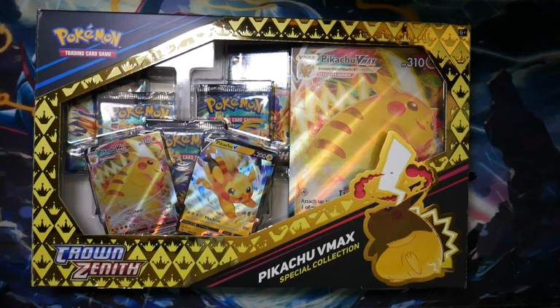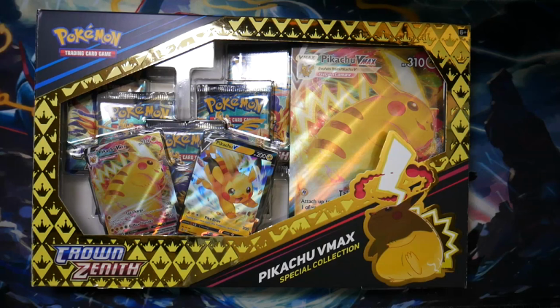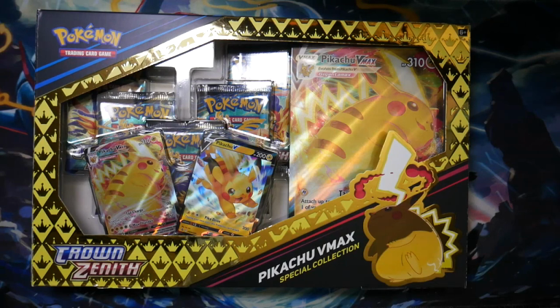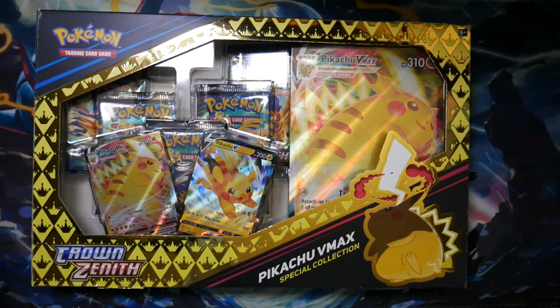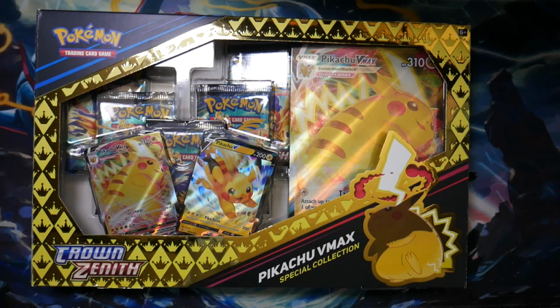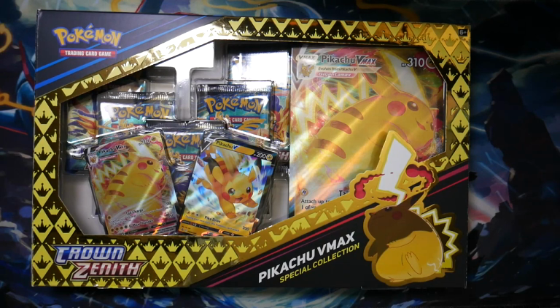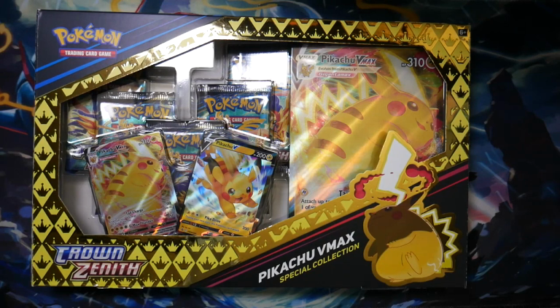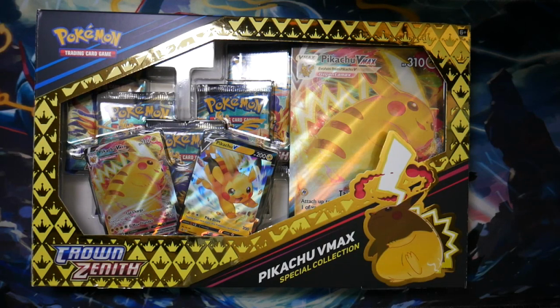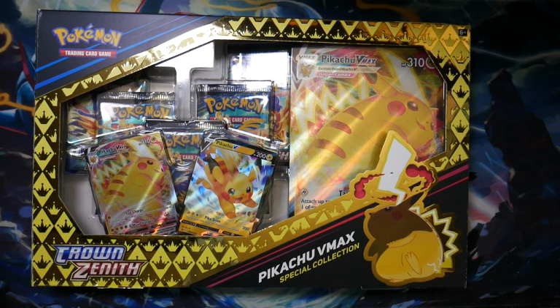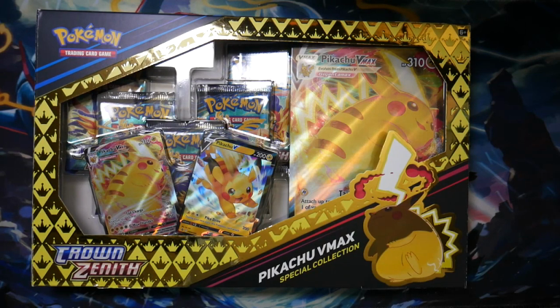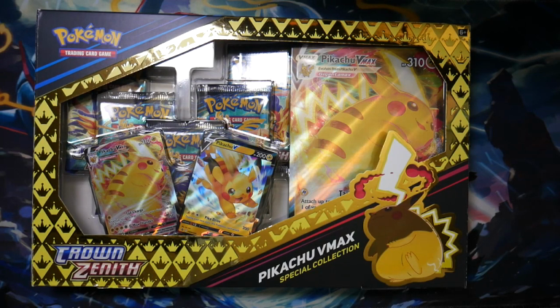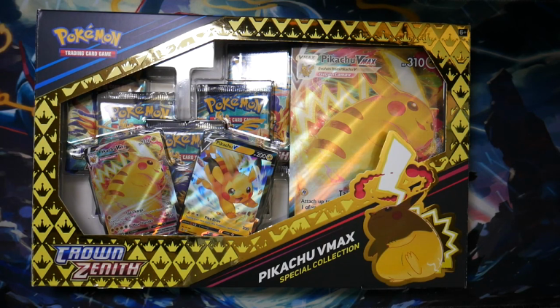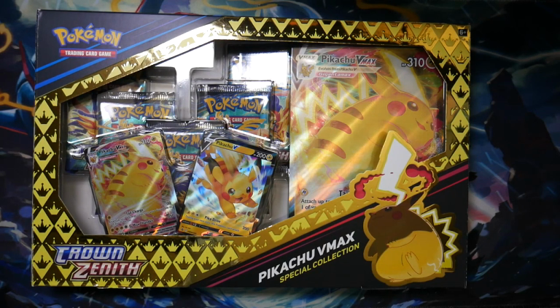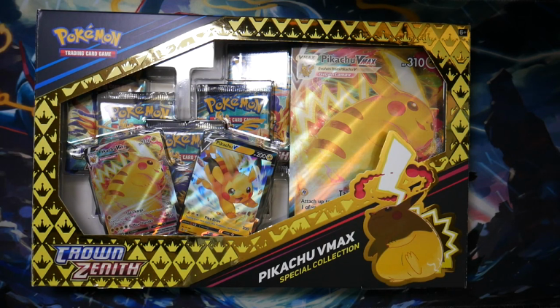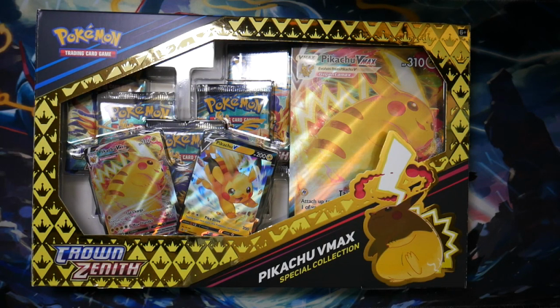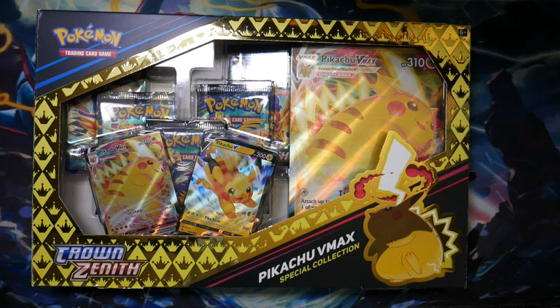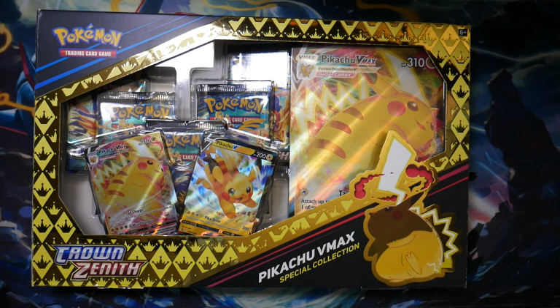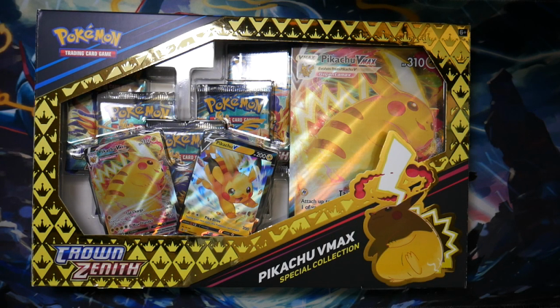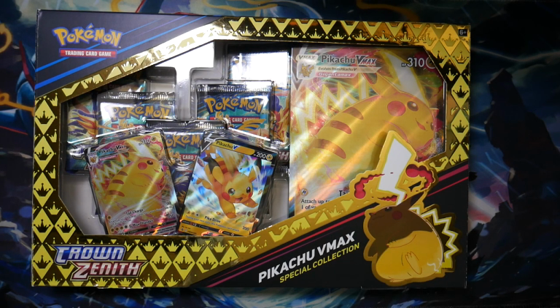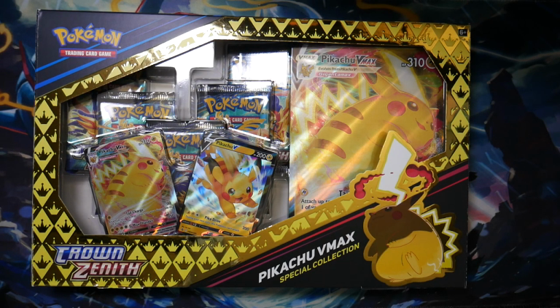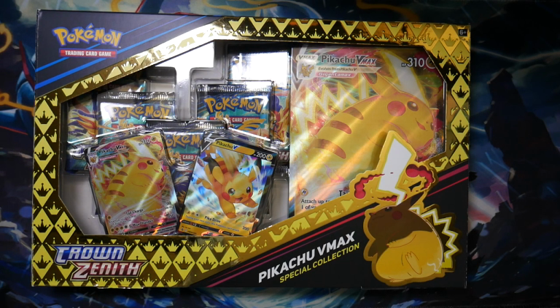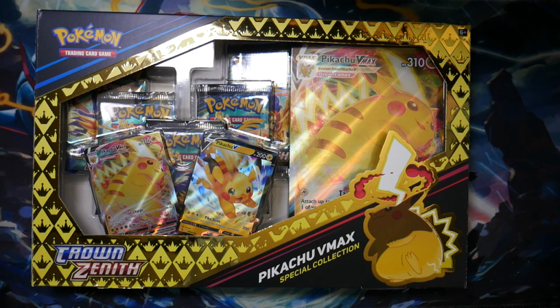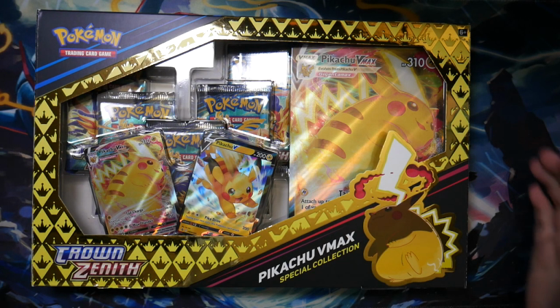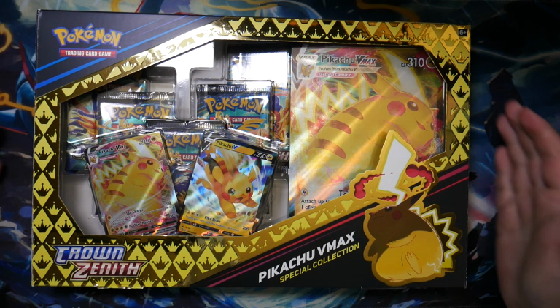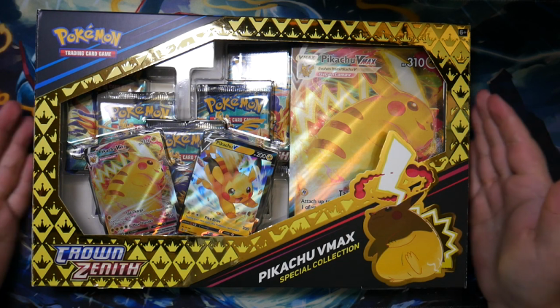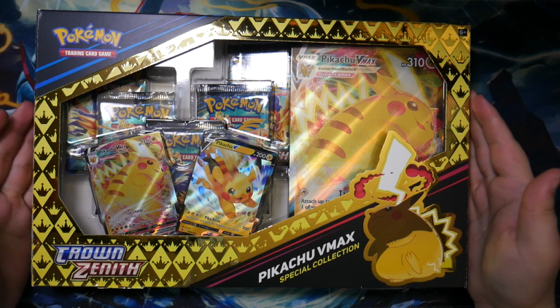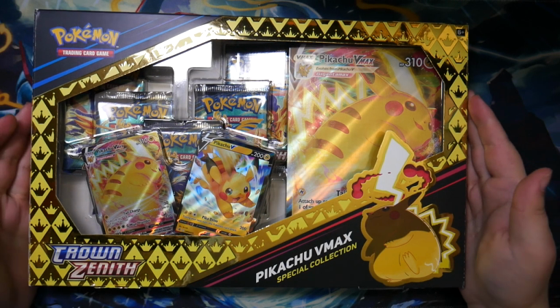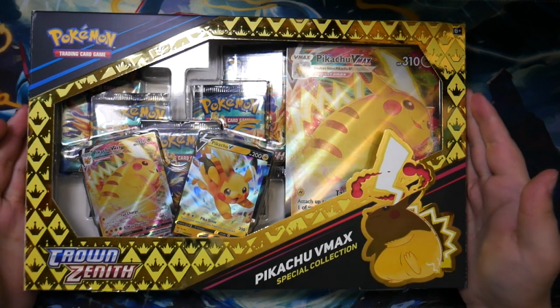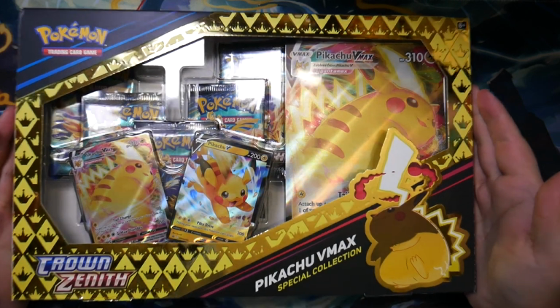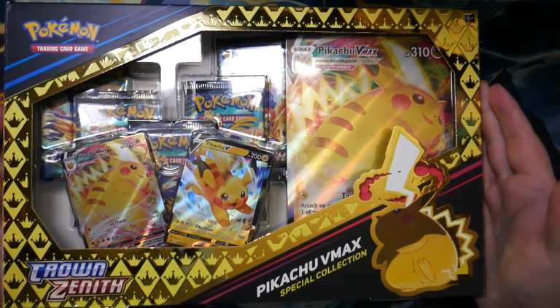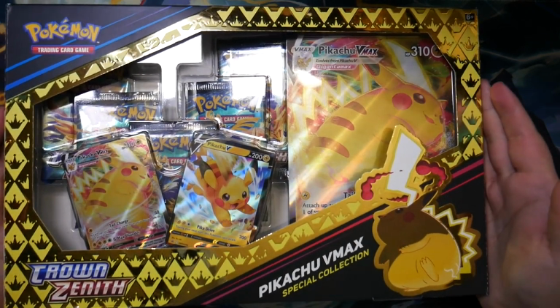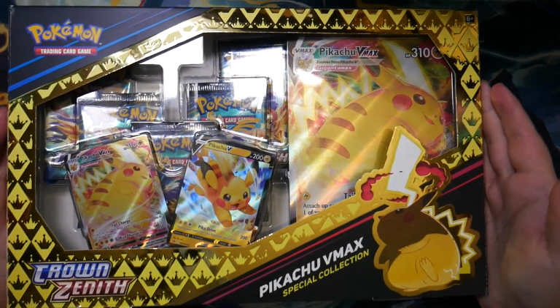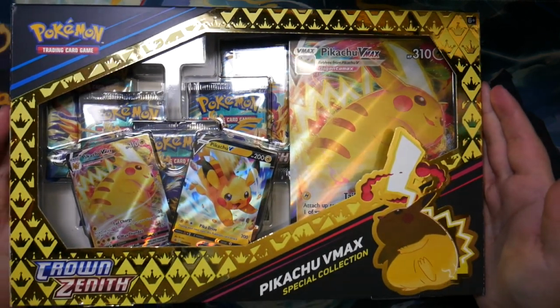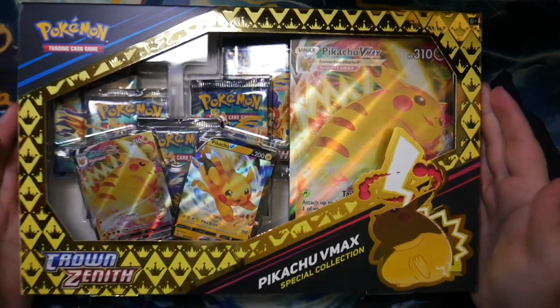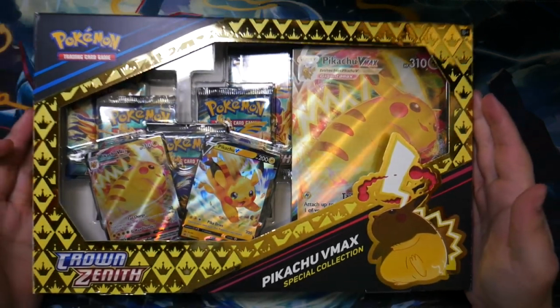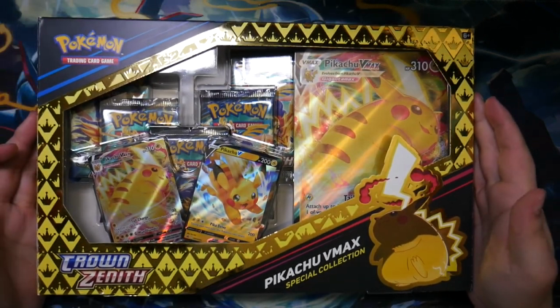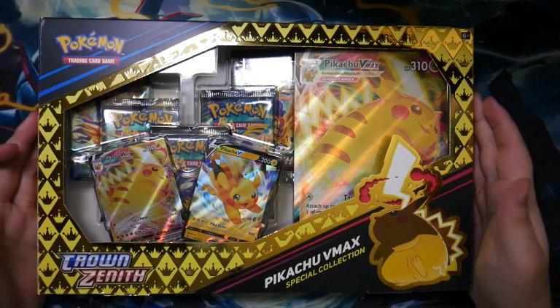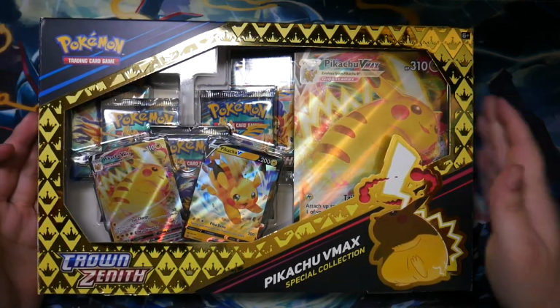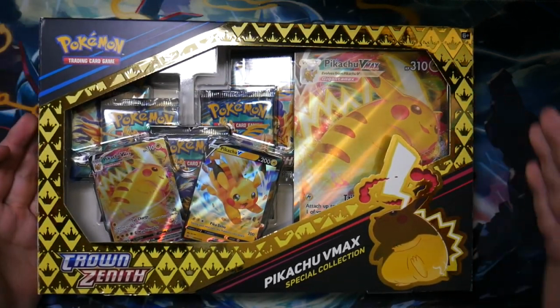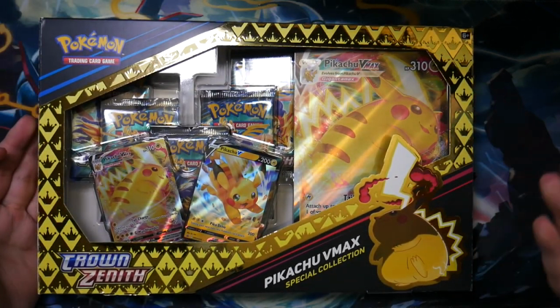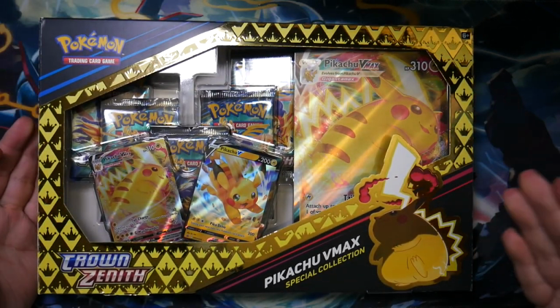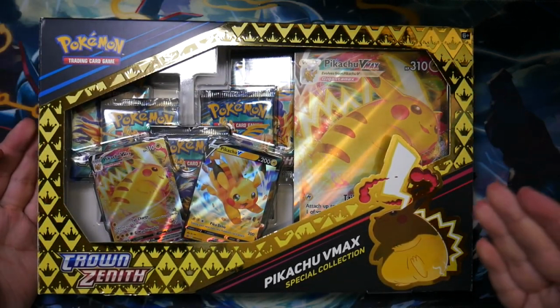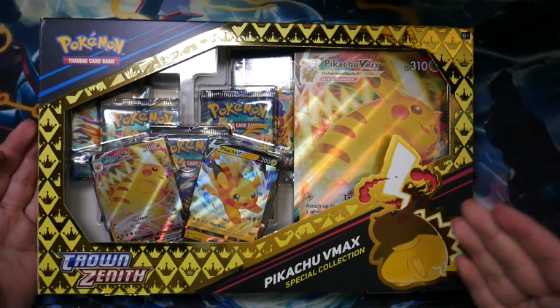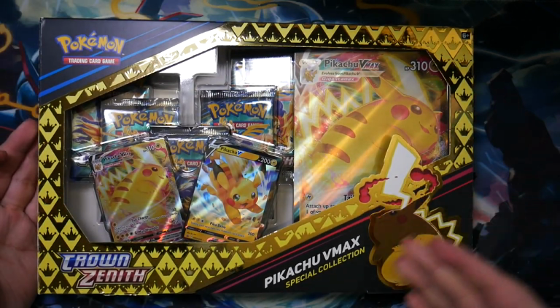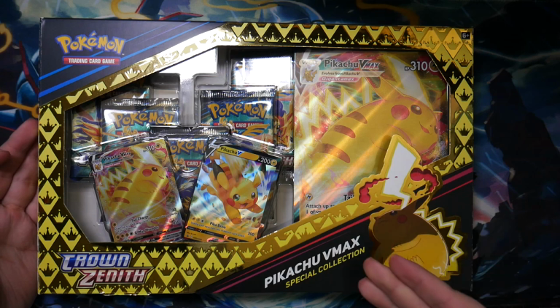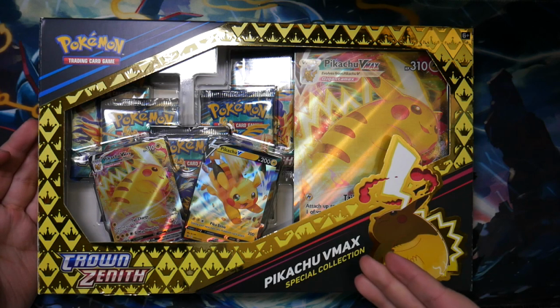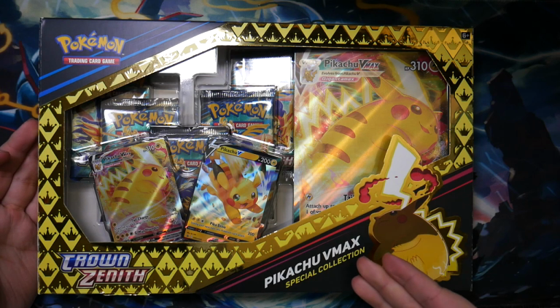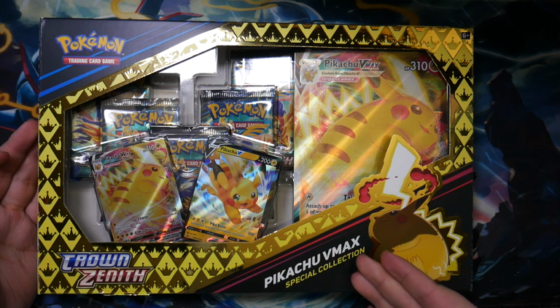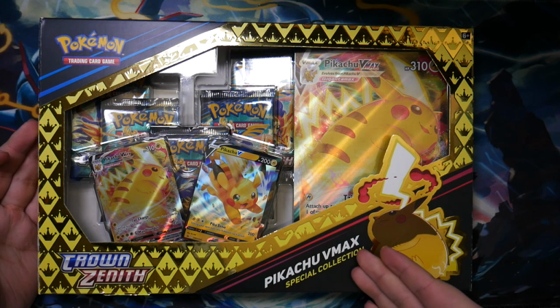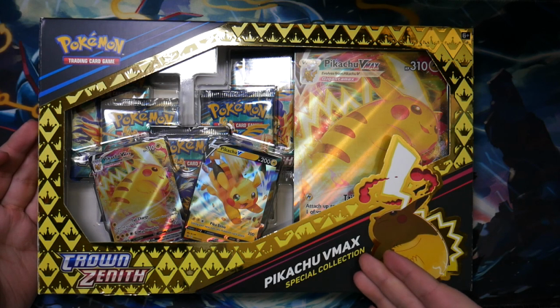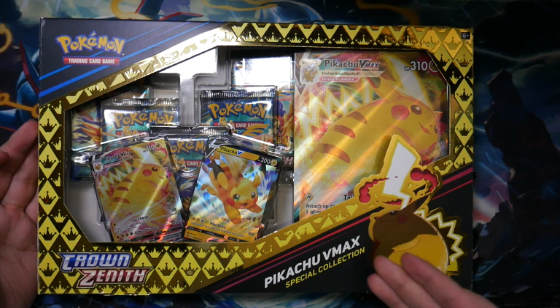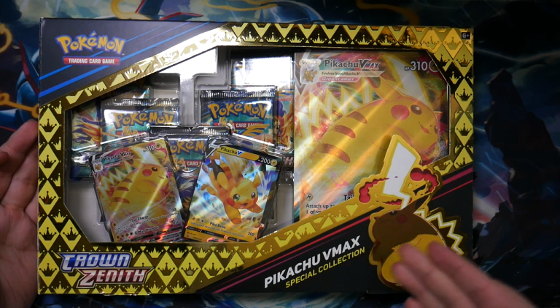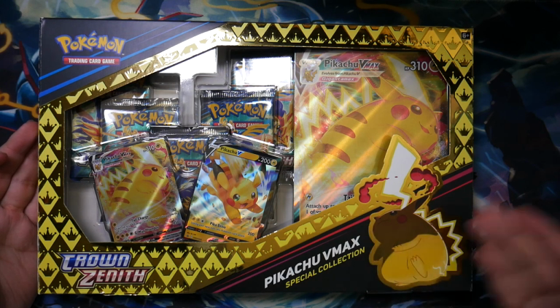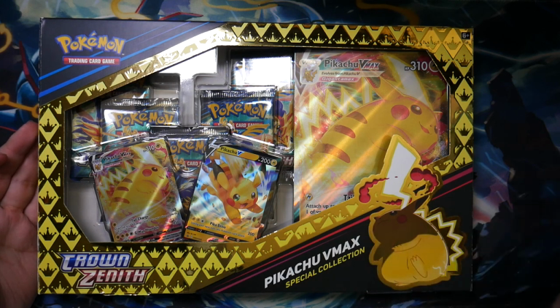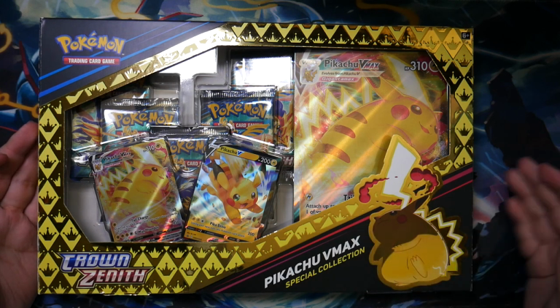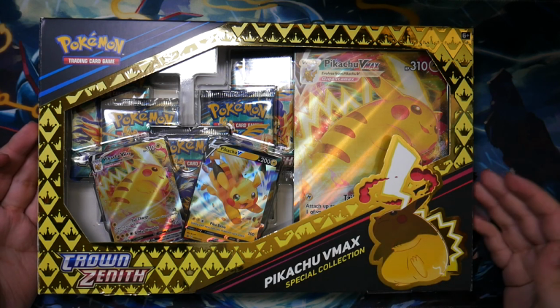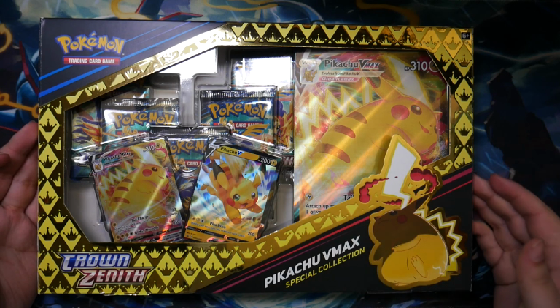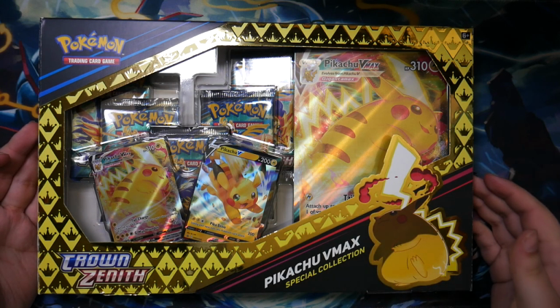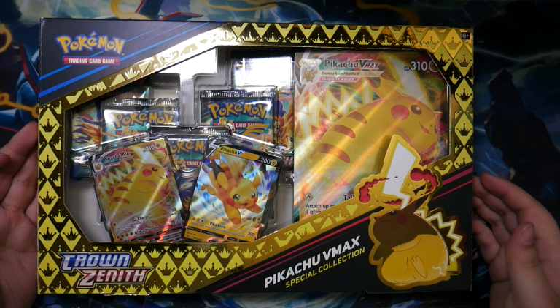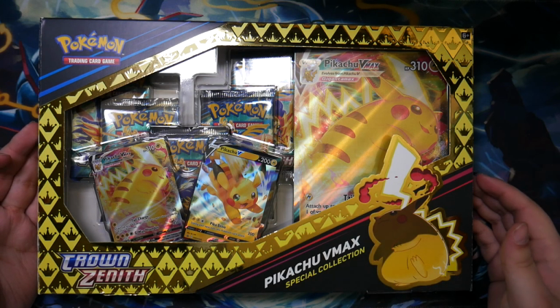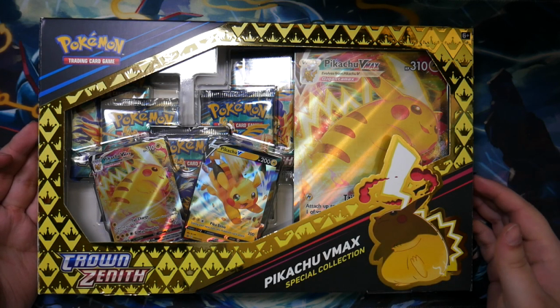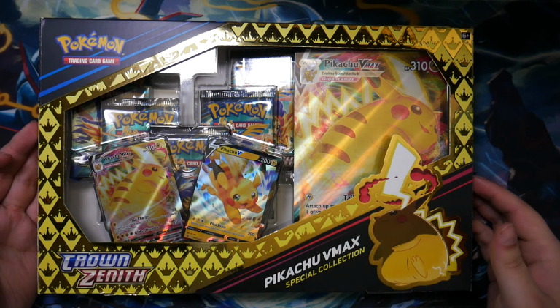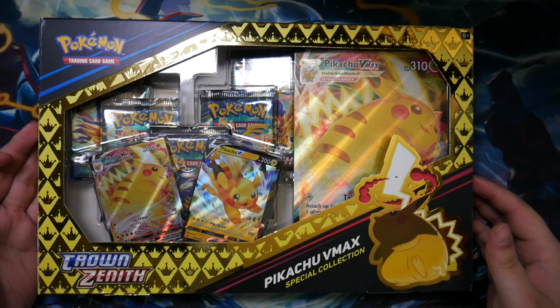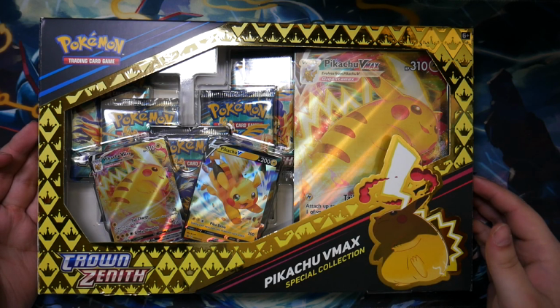How's it going, everybody? BudgetPokemon here, and in this video I'm back with another Crown Zenith product. This time, the Pikachu VMAX Special Collection.